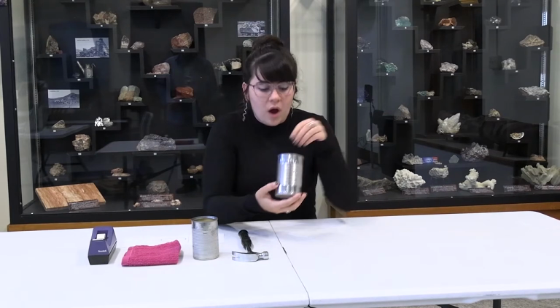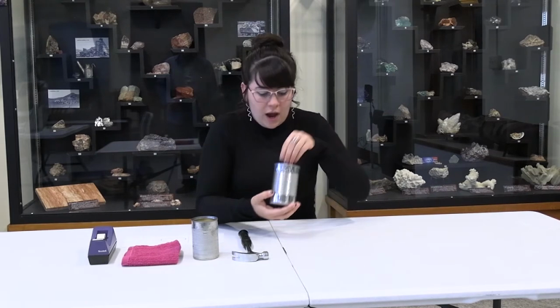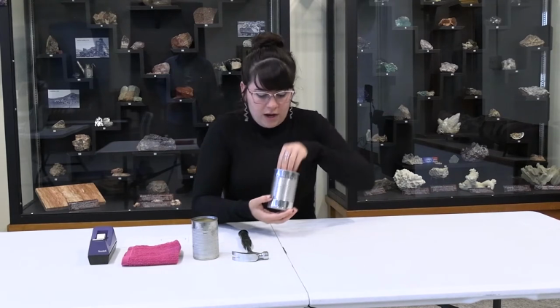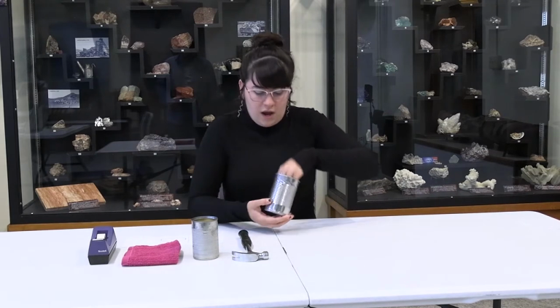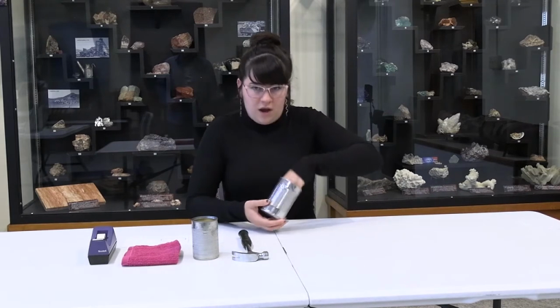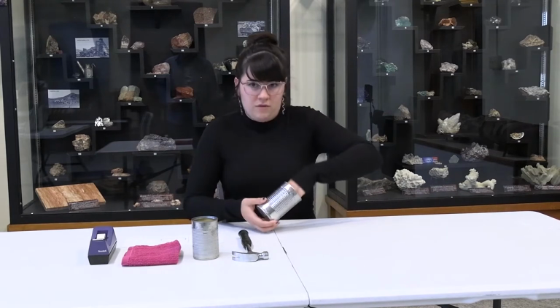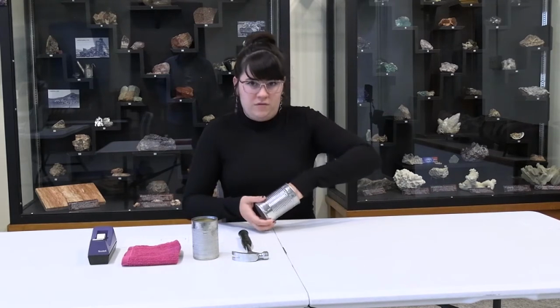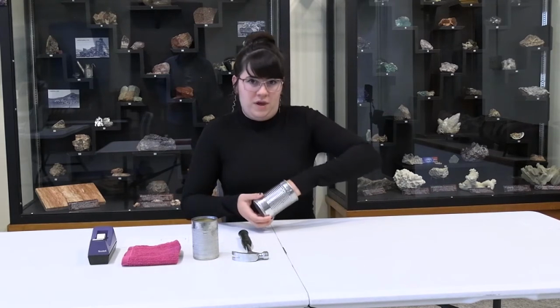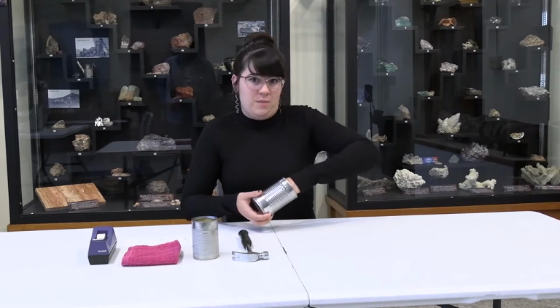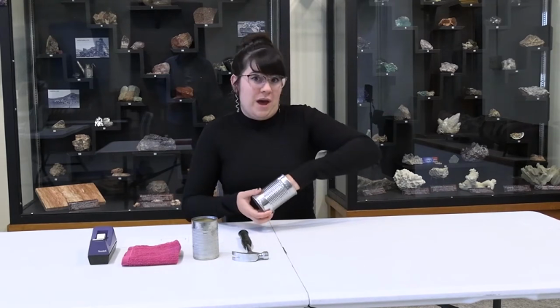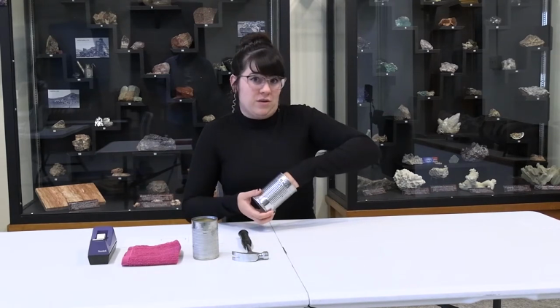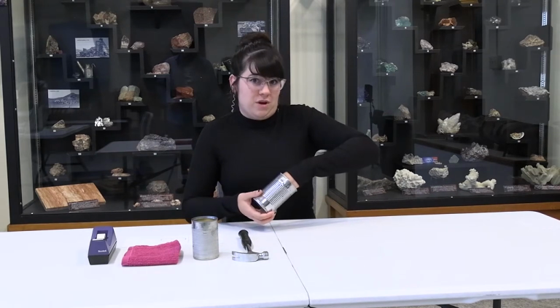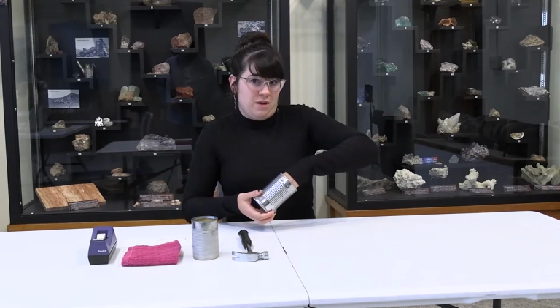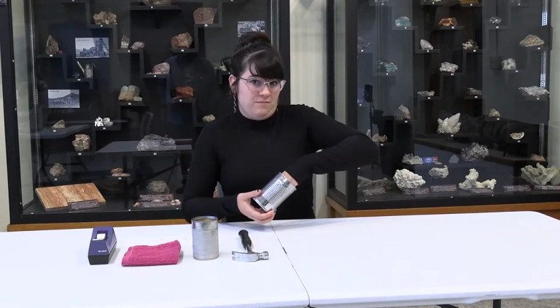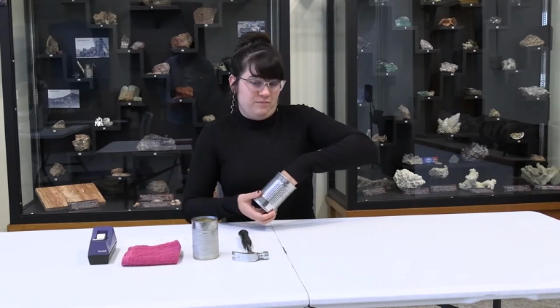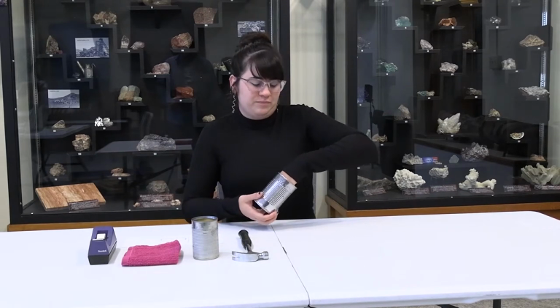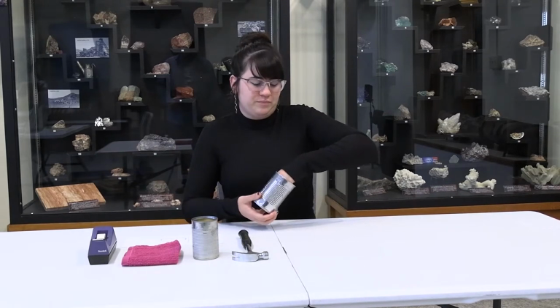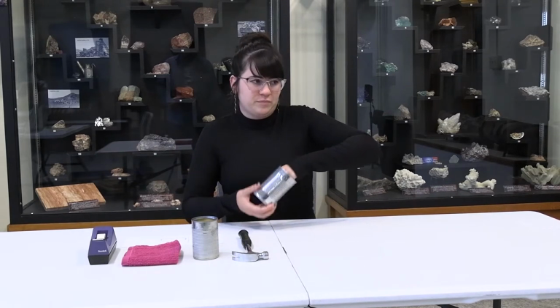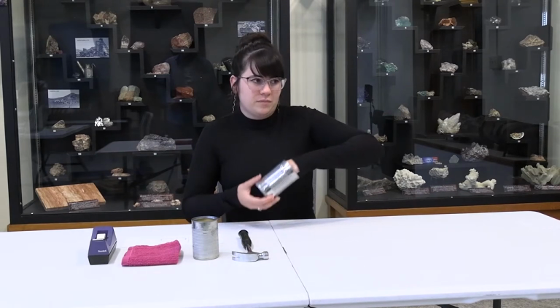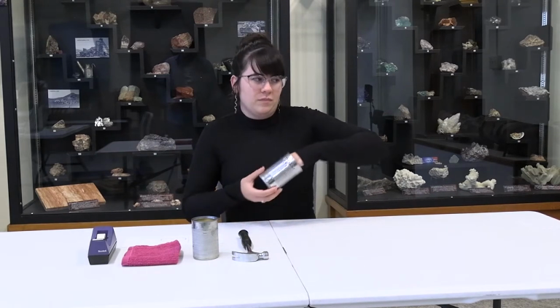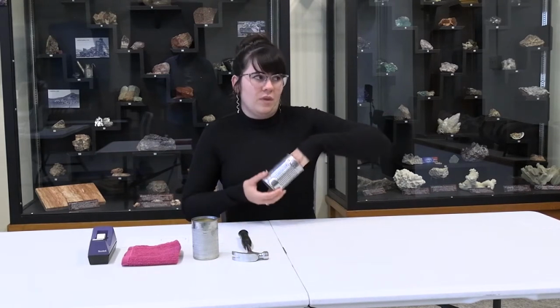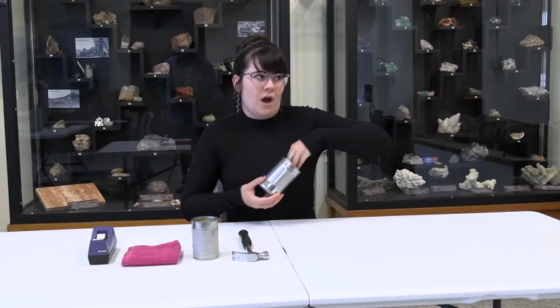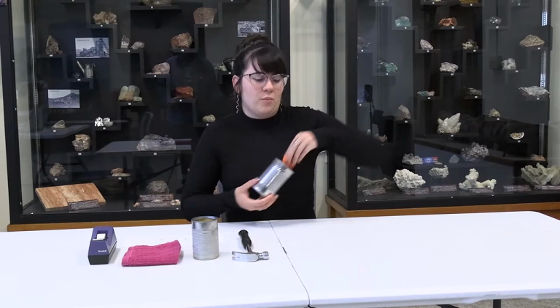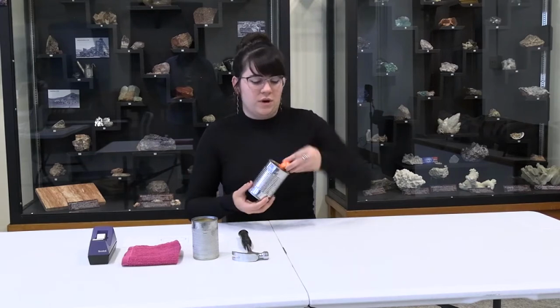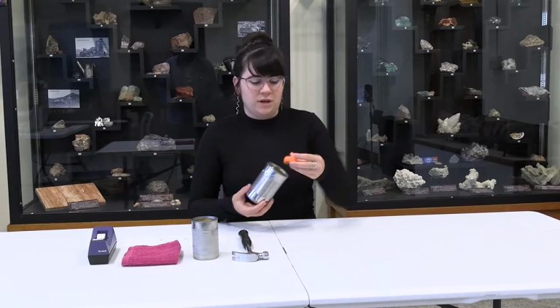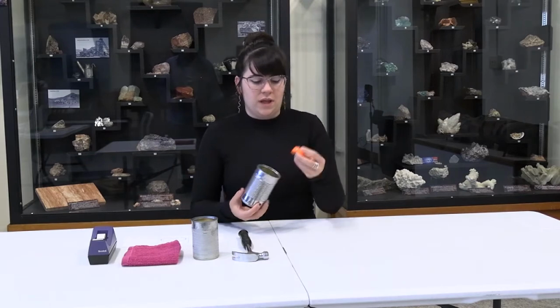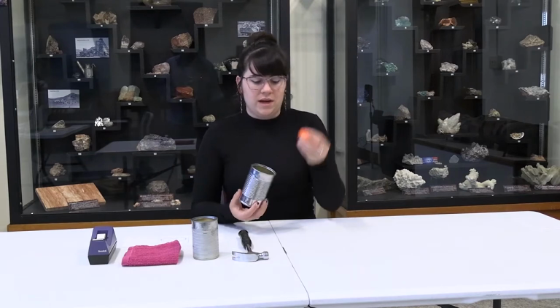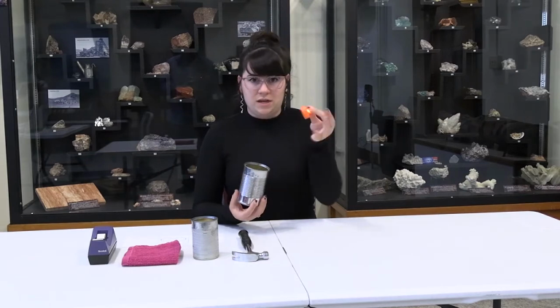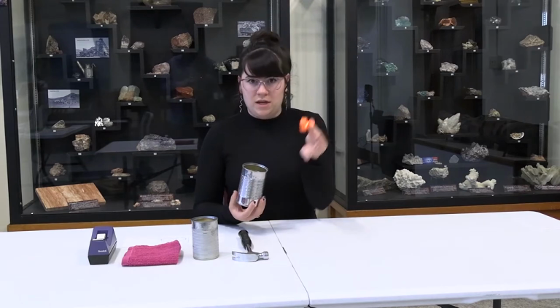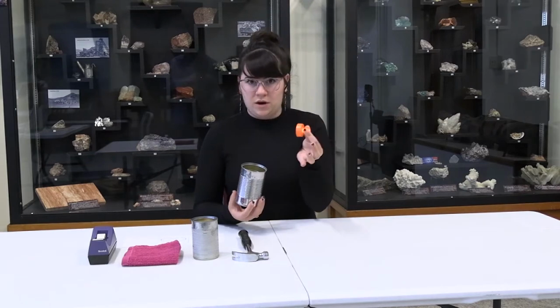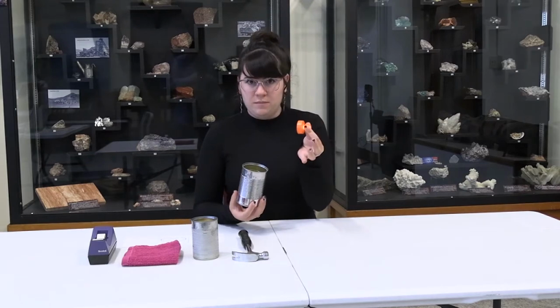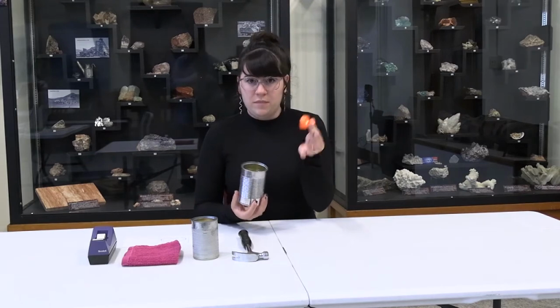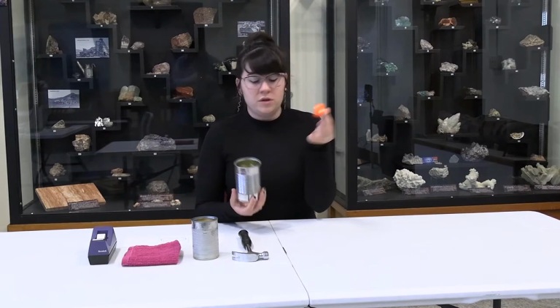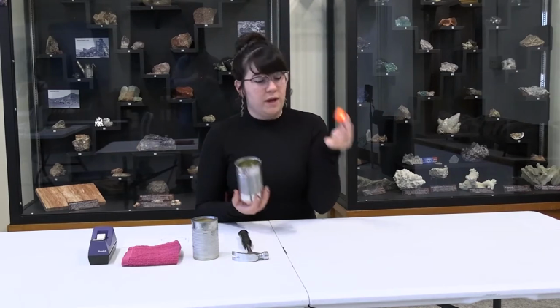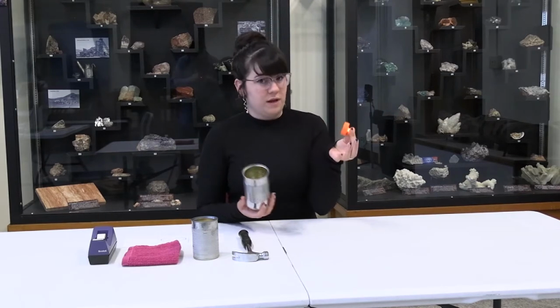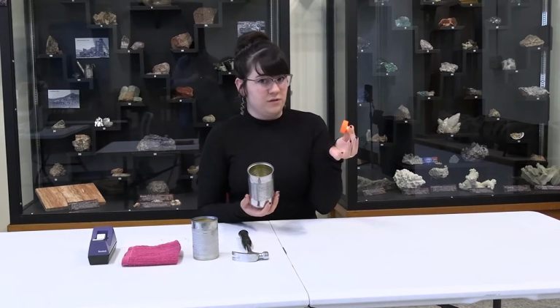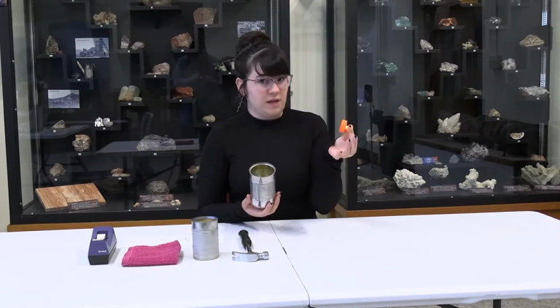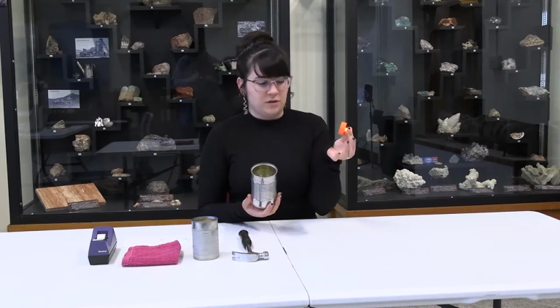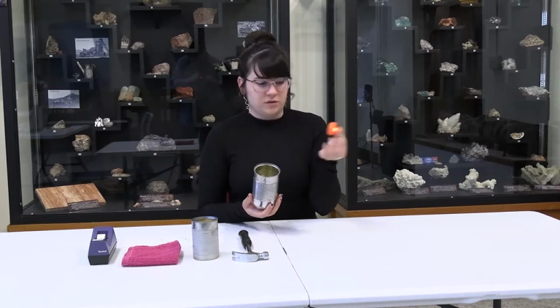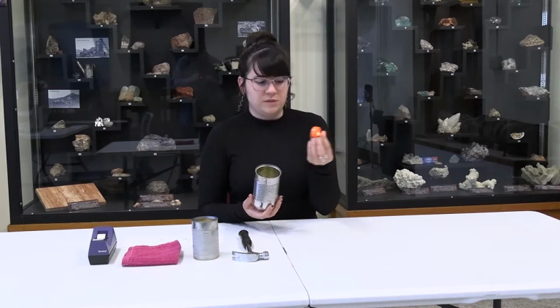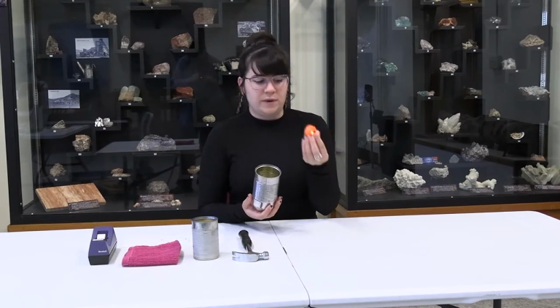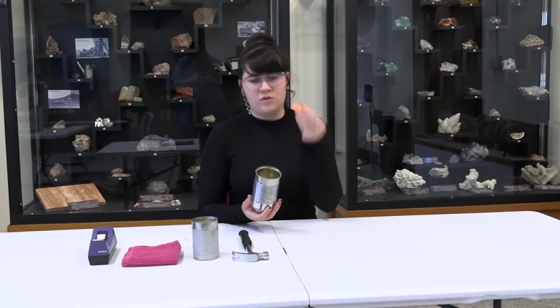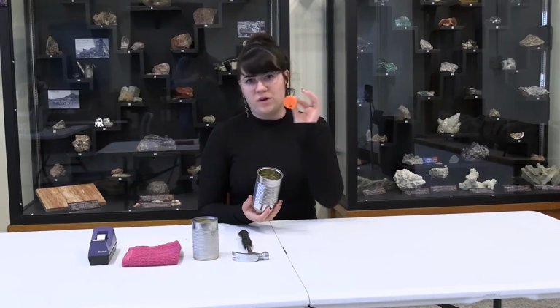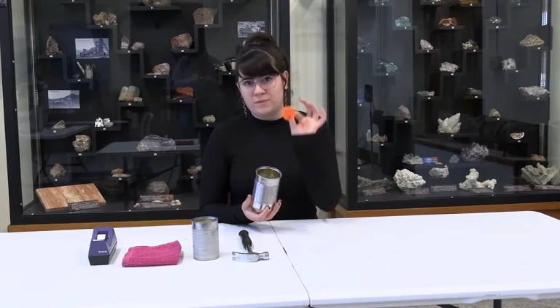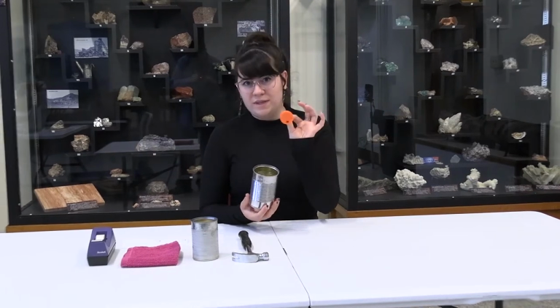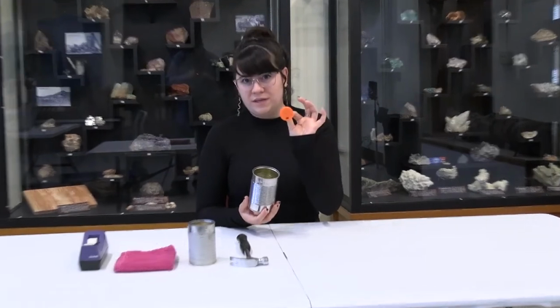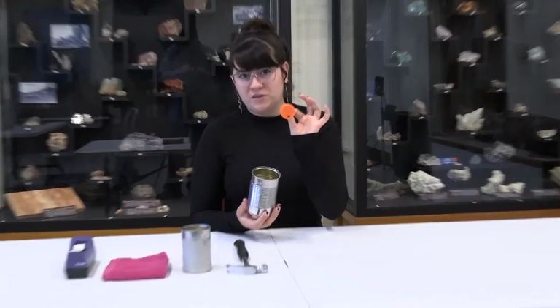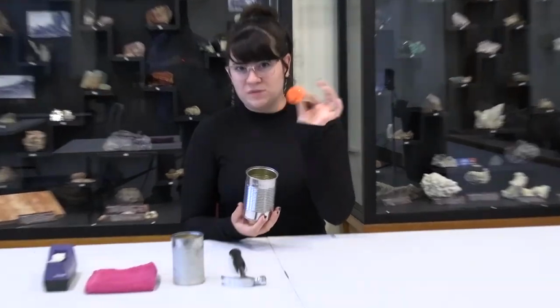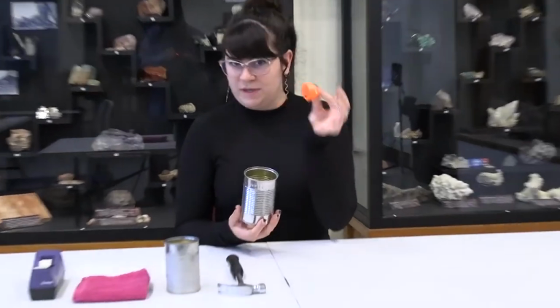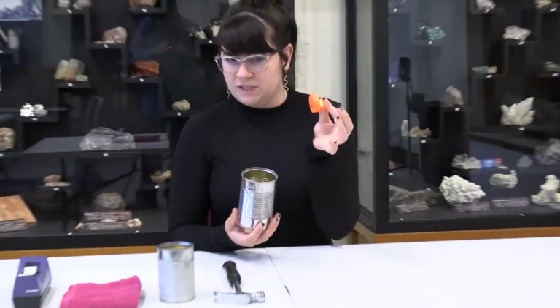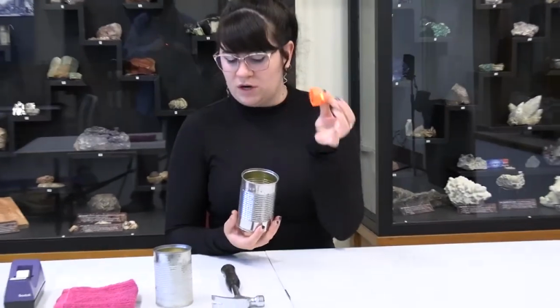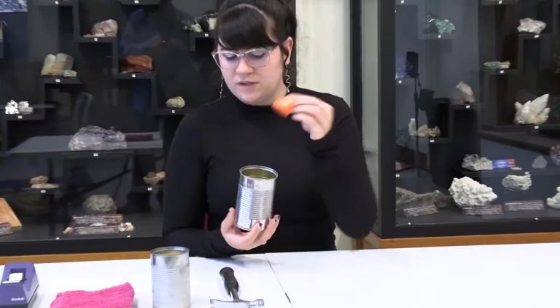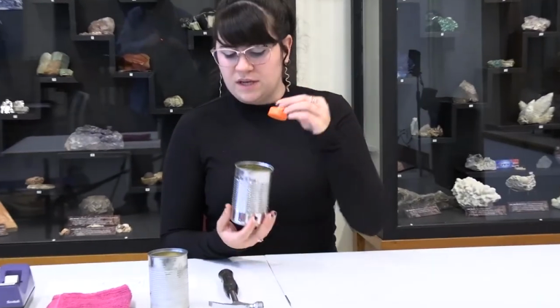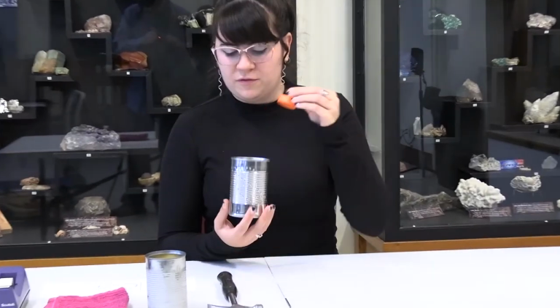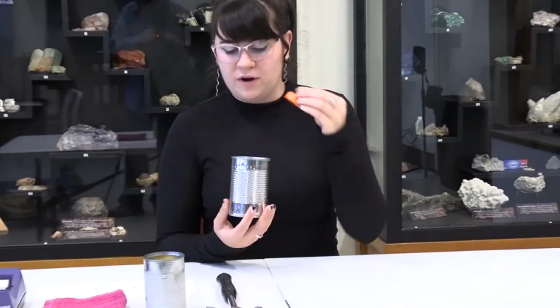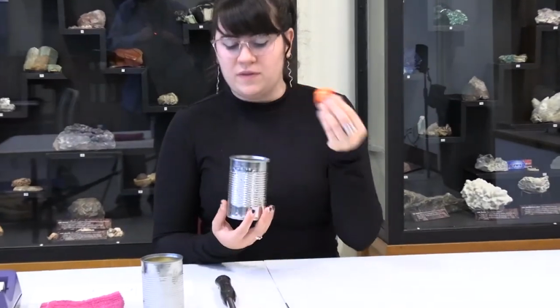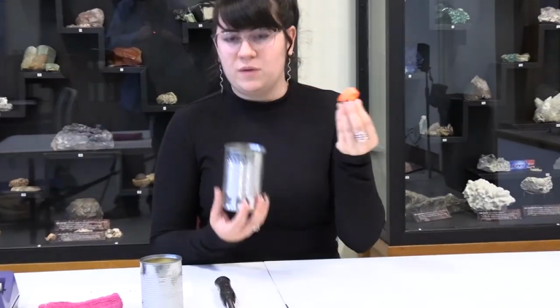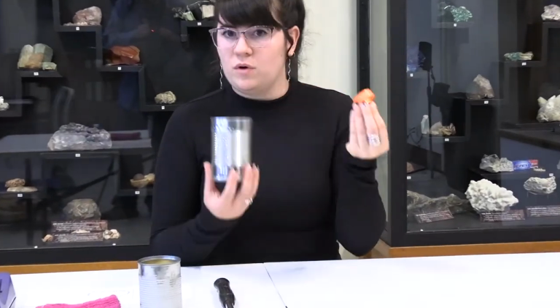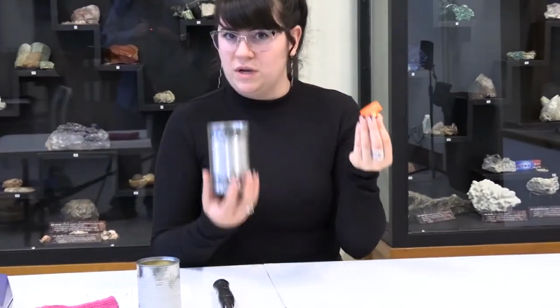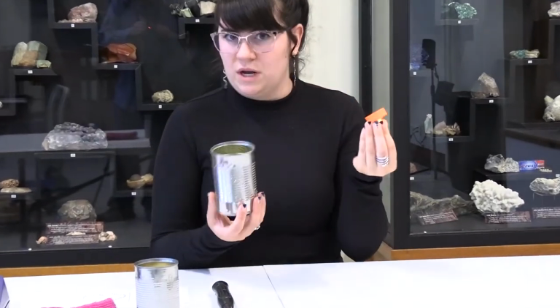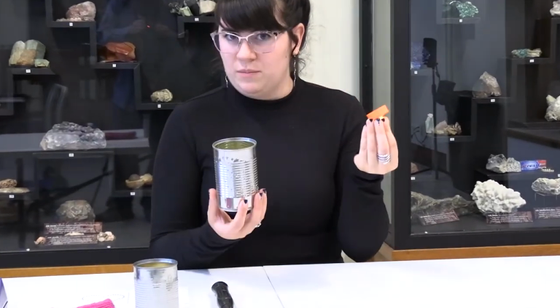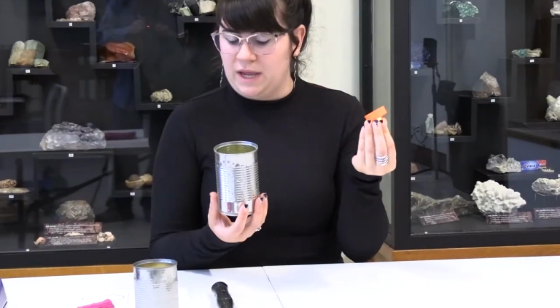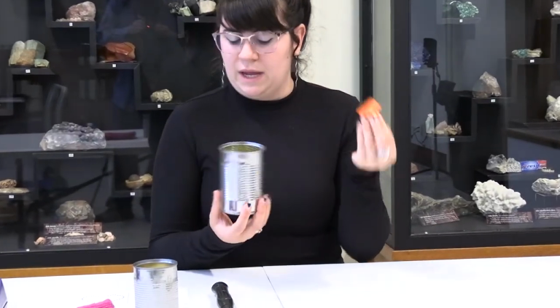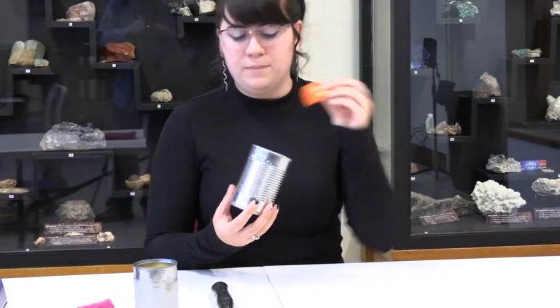I have a battery operated light in here. You can use candles, but I would recommend these just because they are safer and they won't heat up the can.